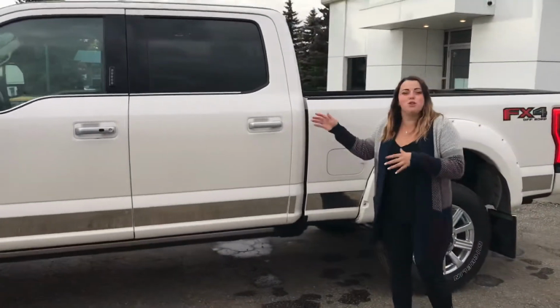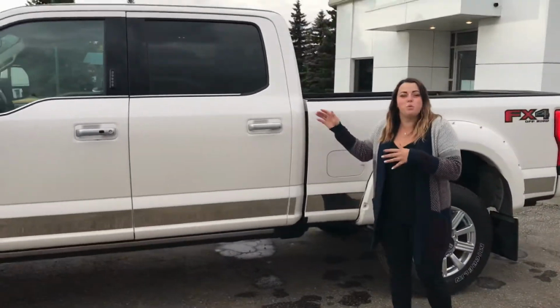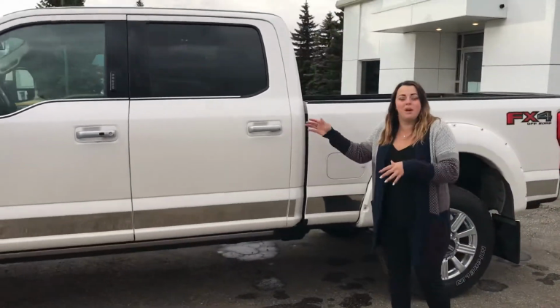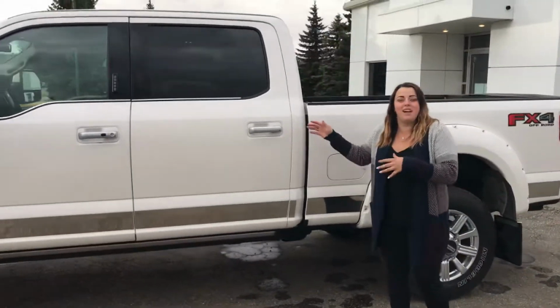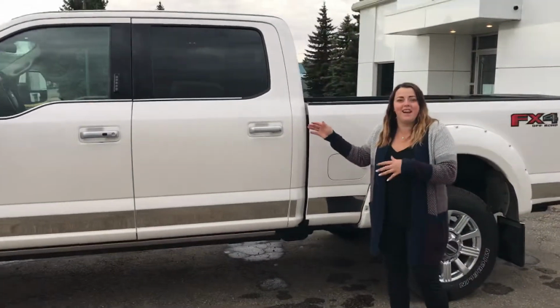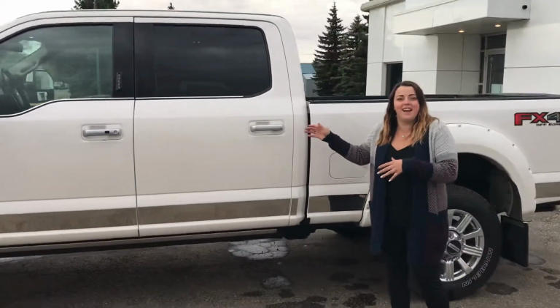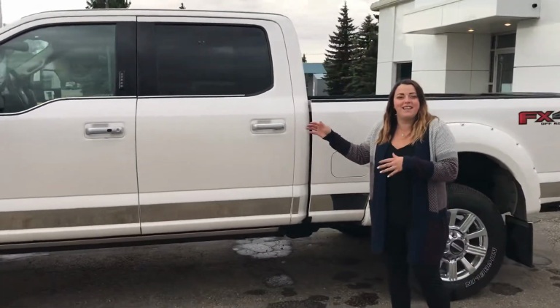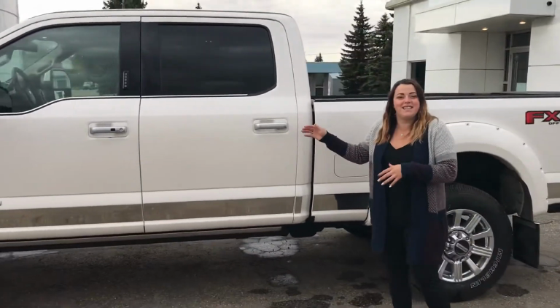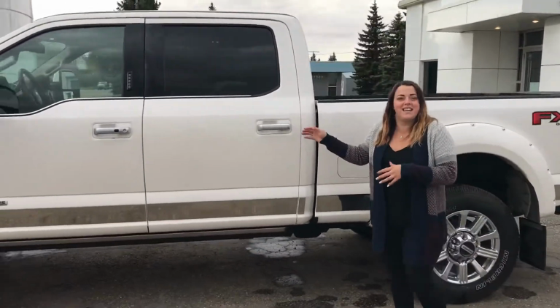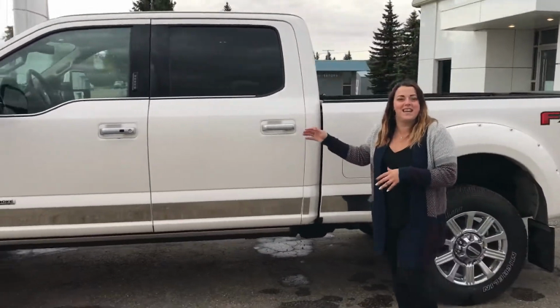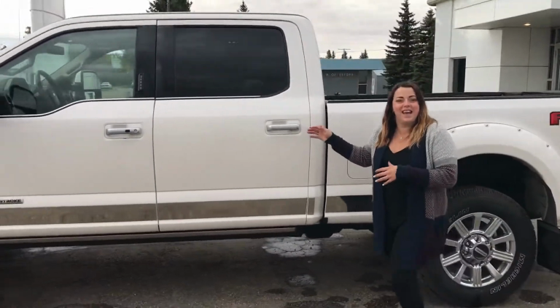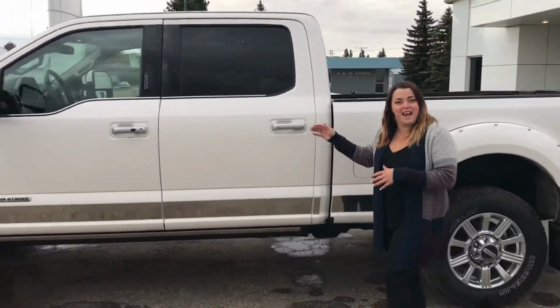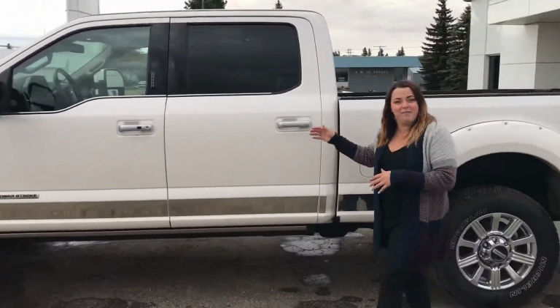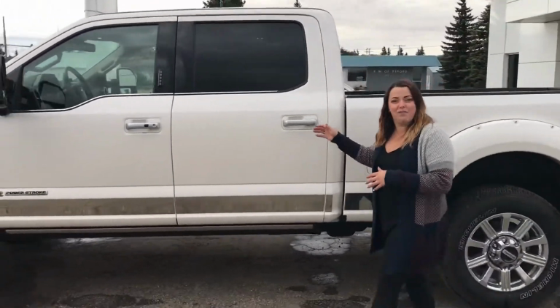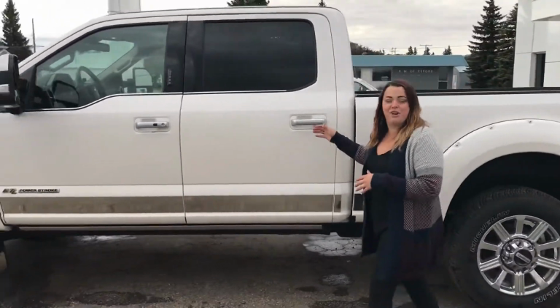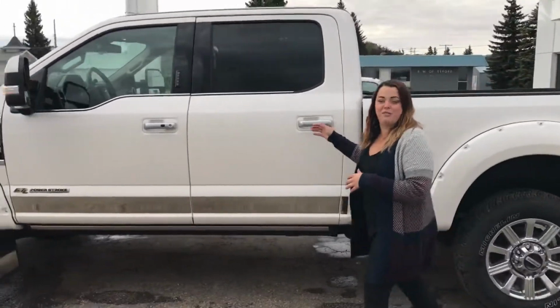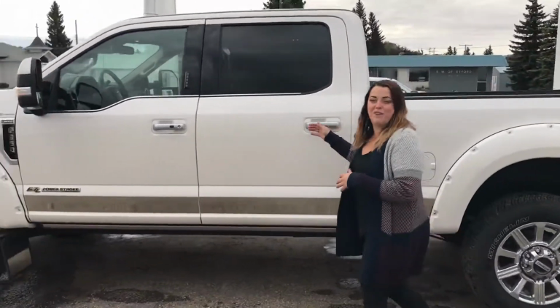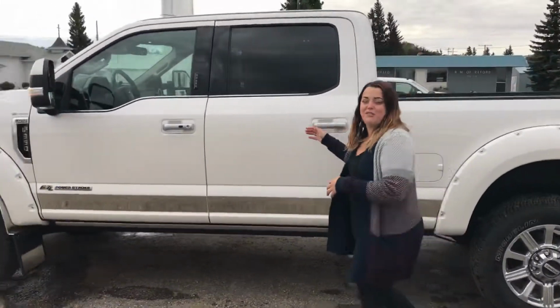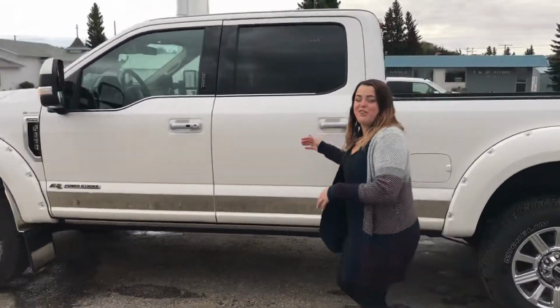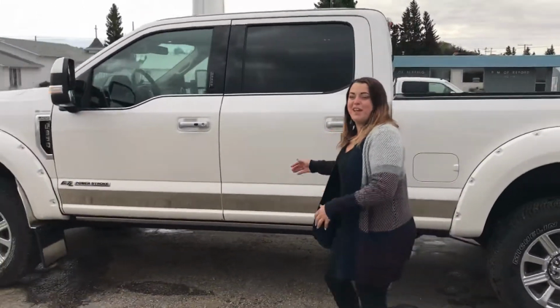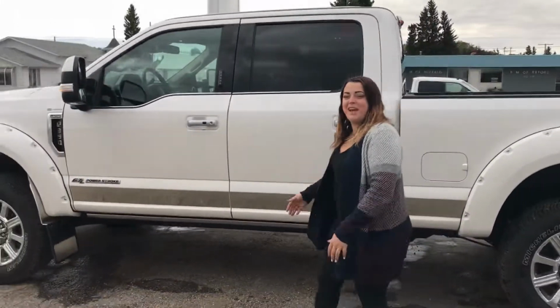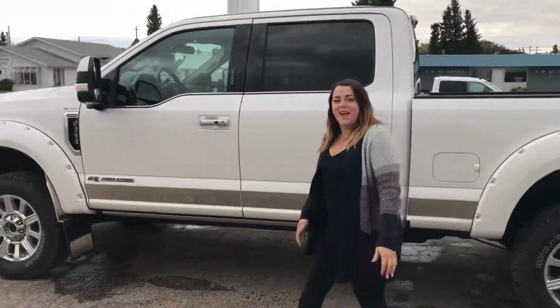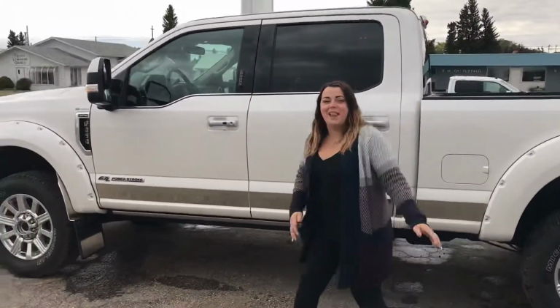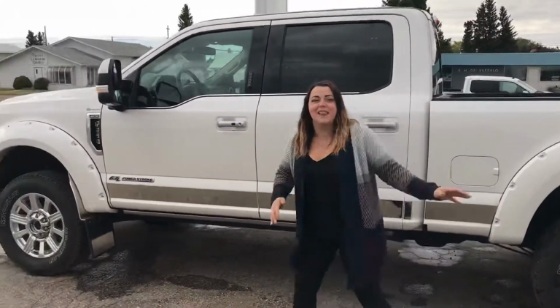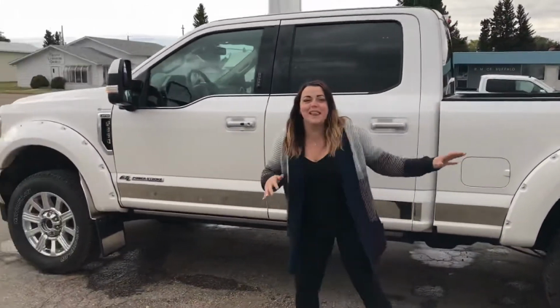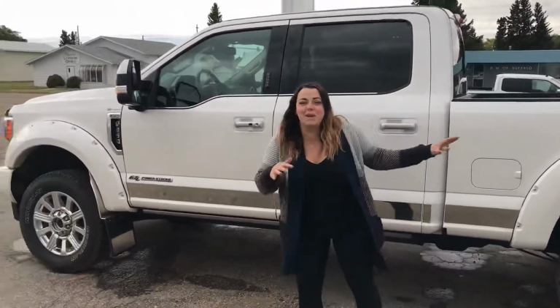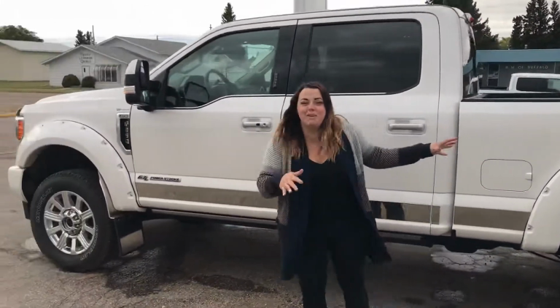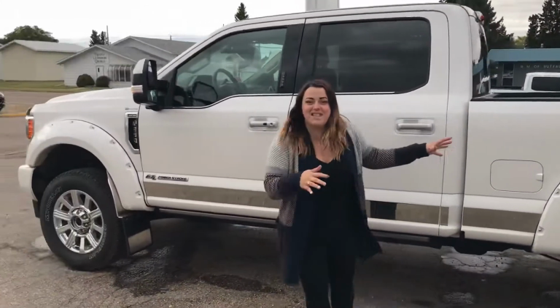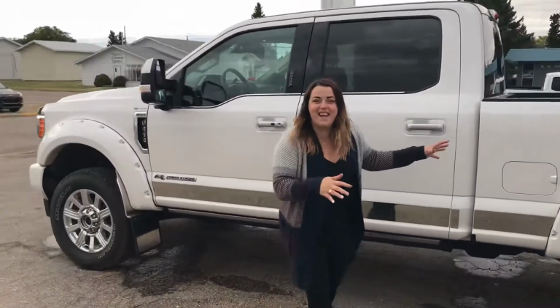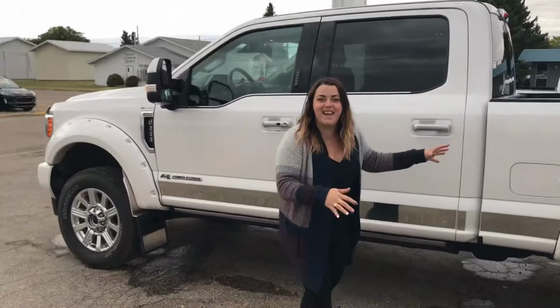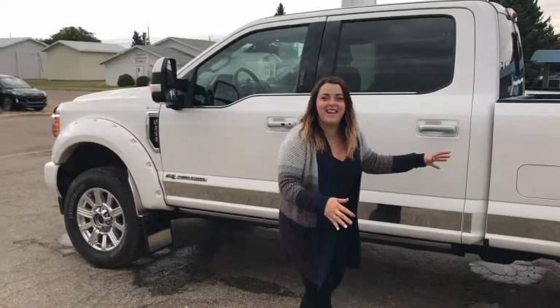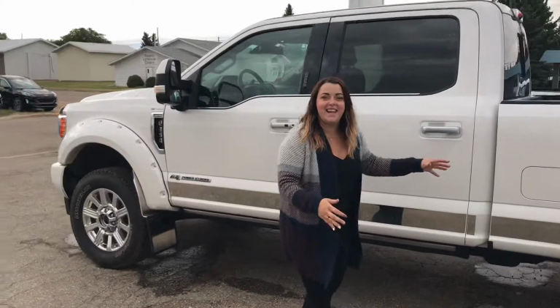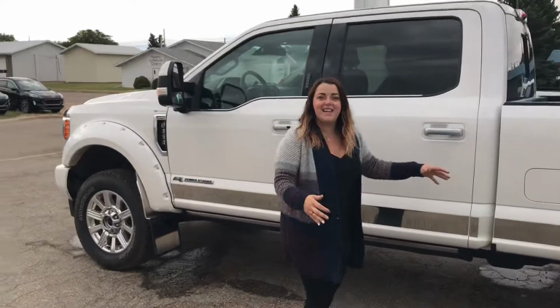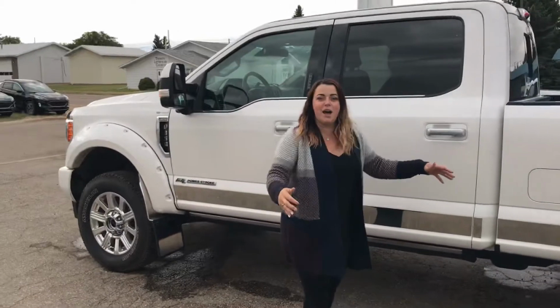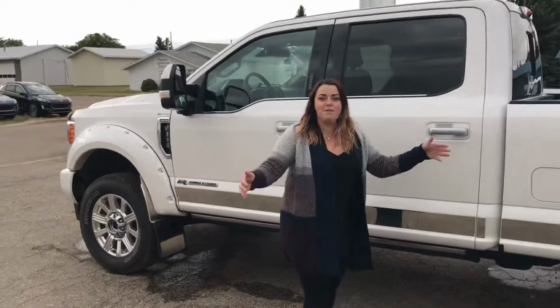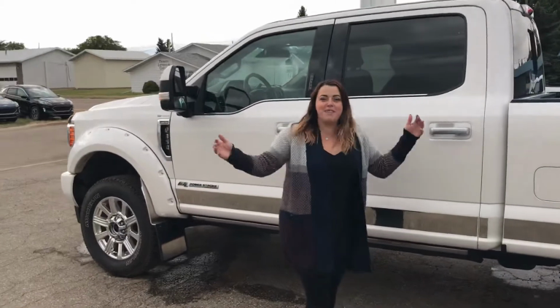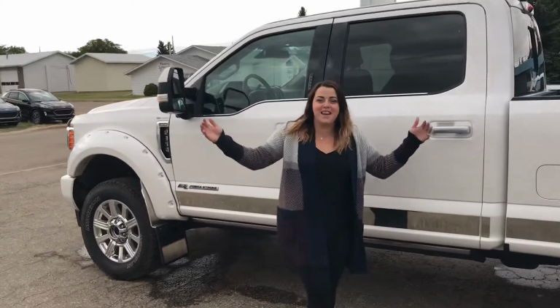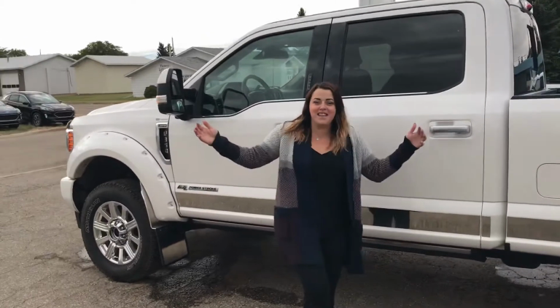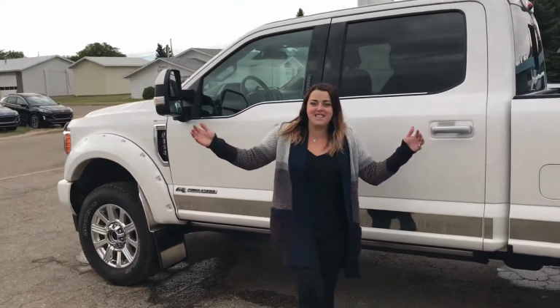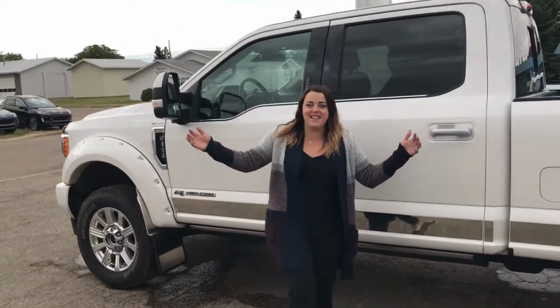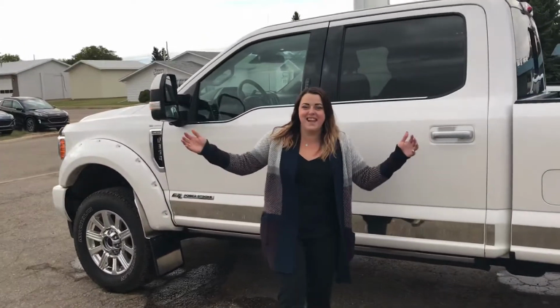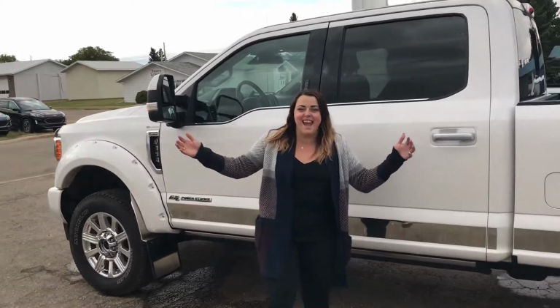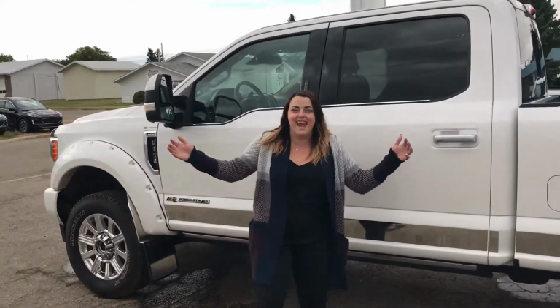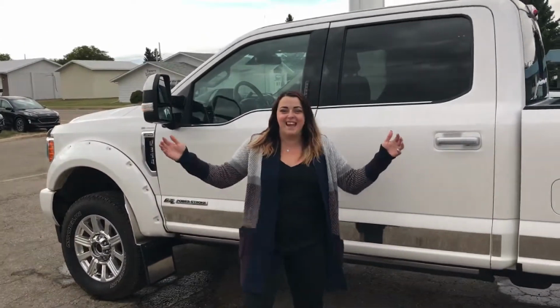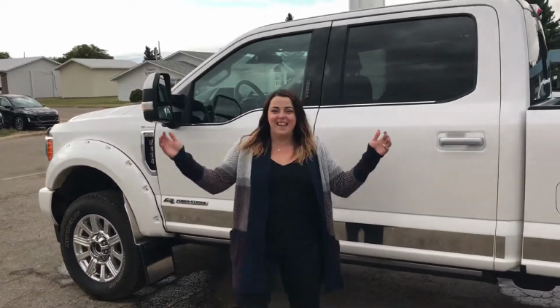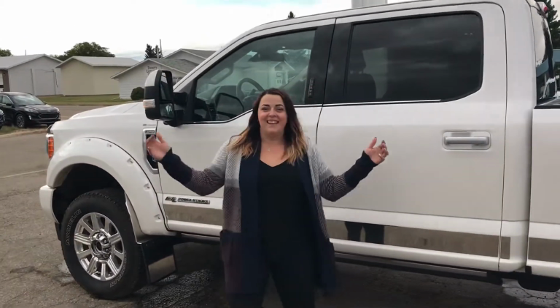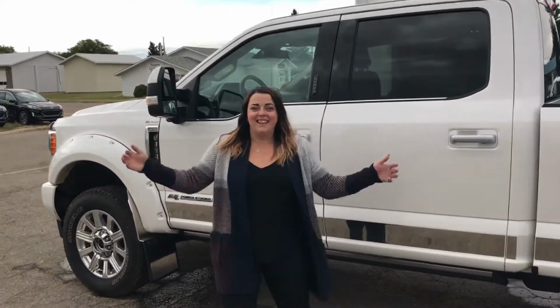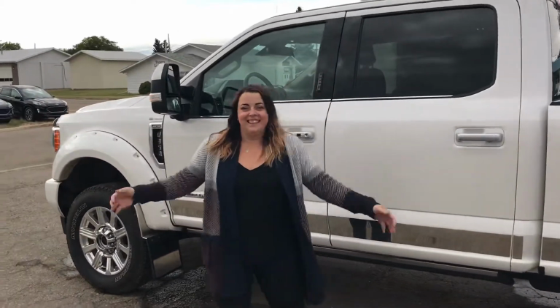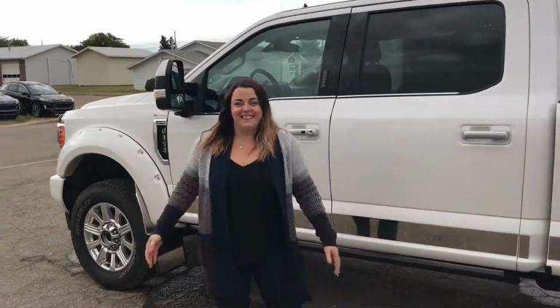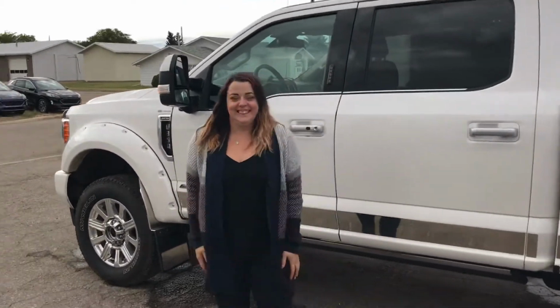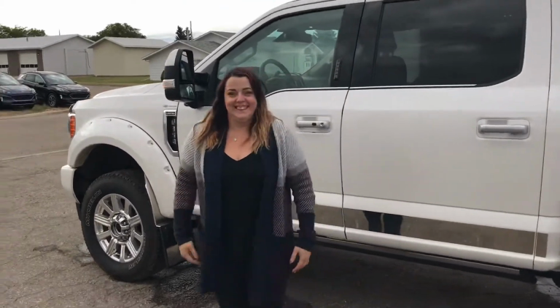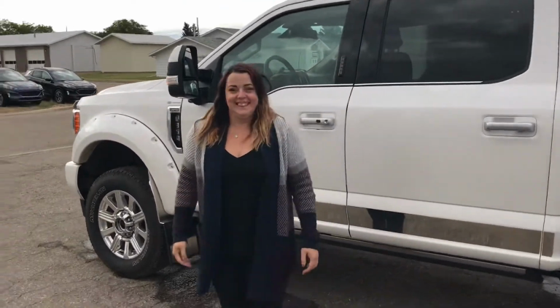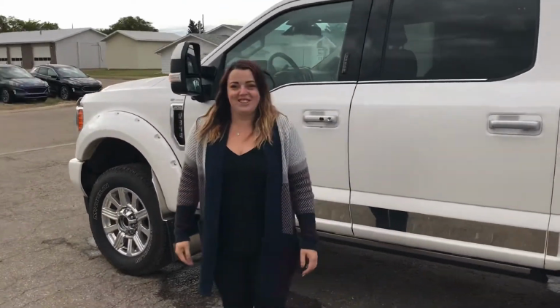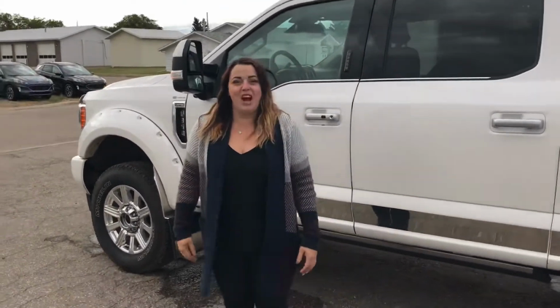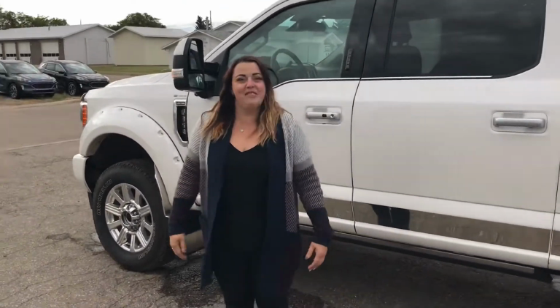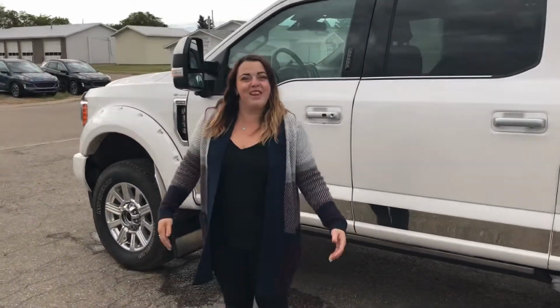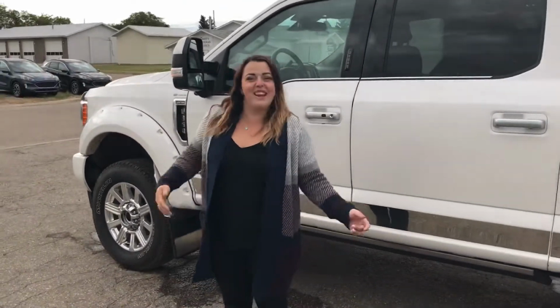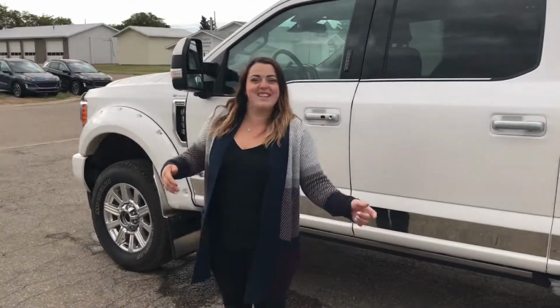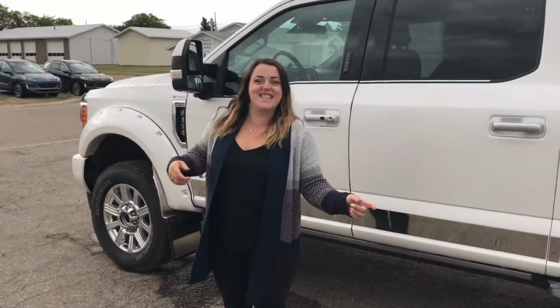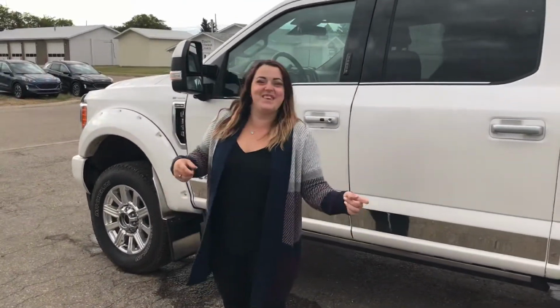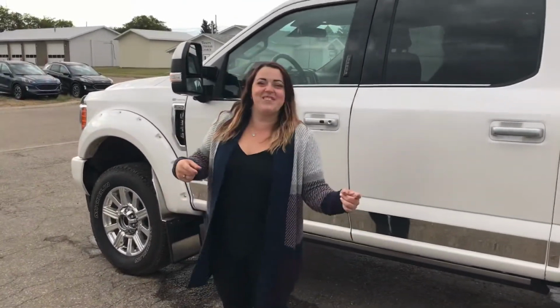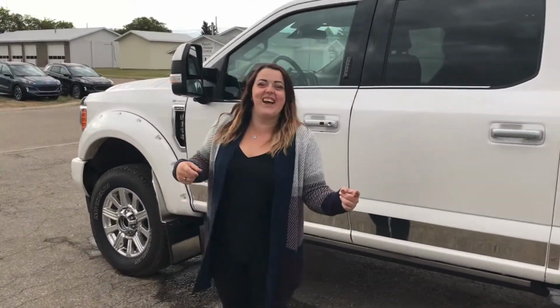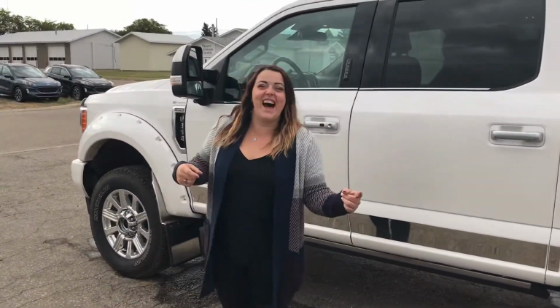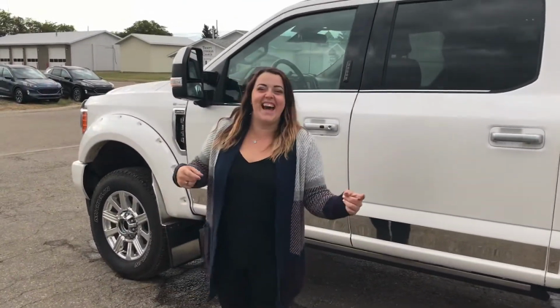Come see us today. Drive a little, save a lot.